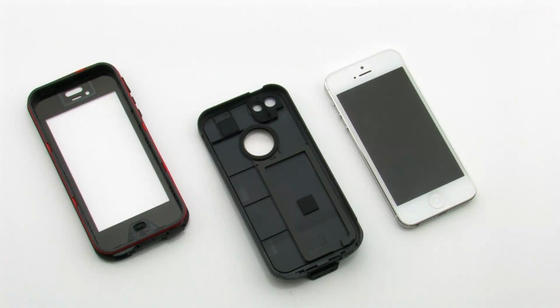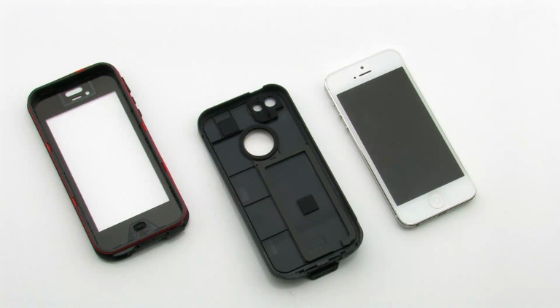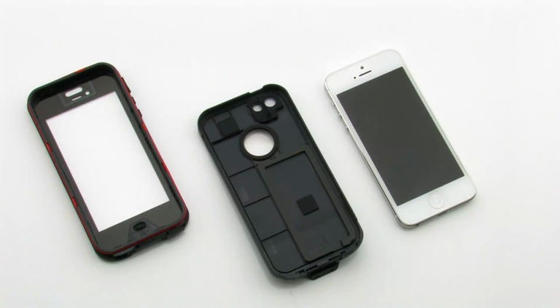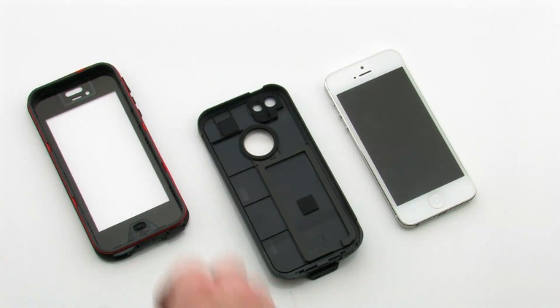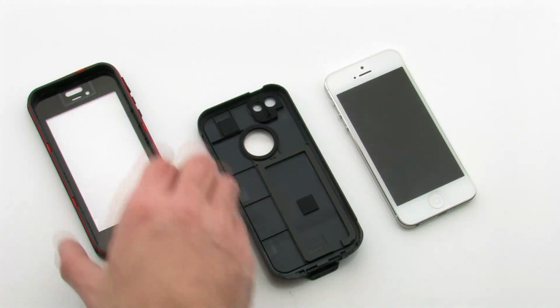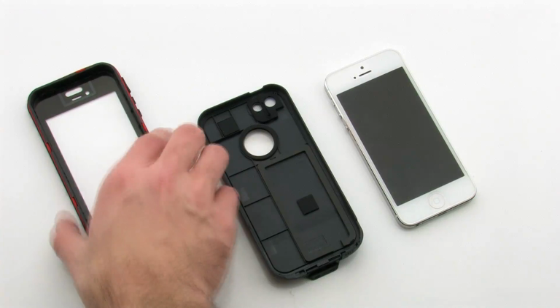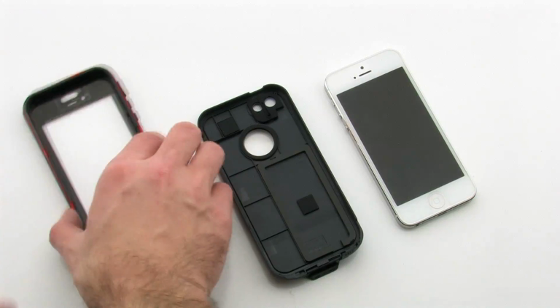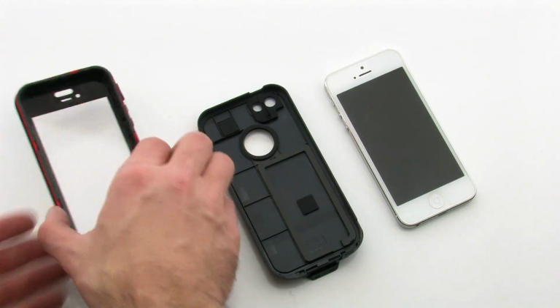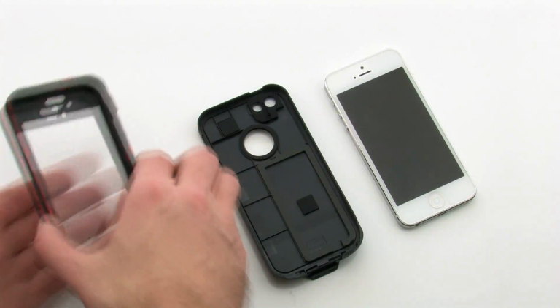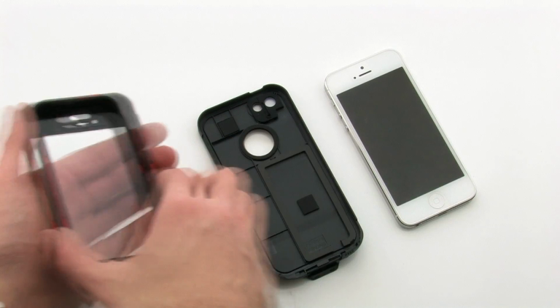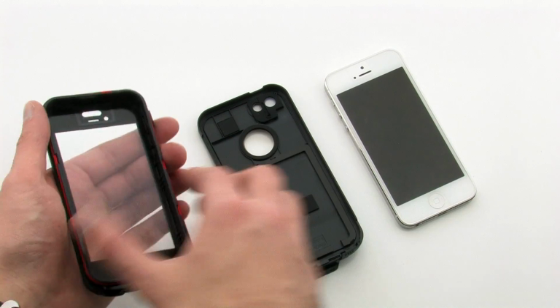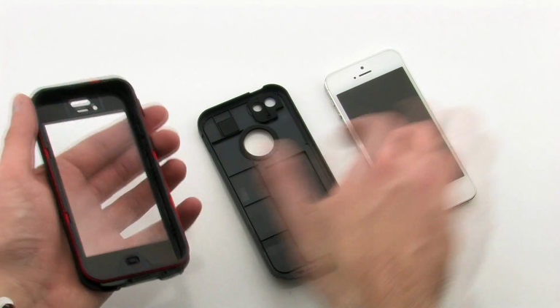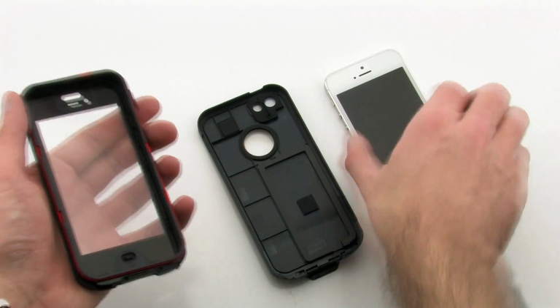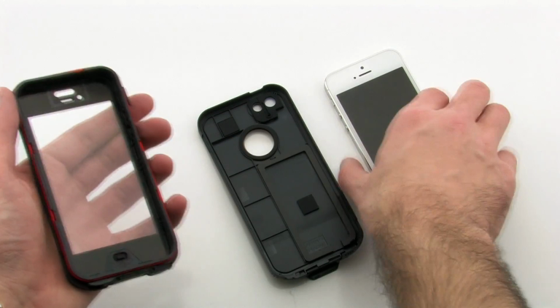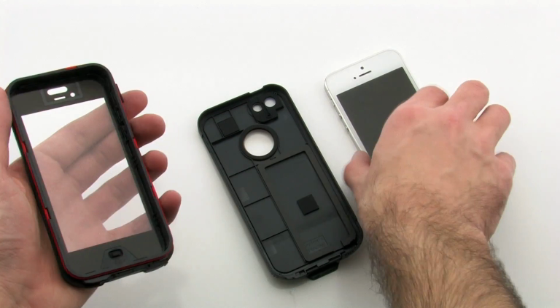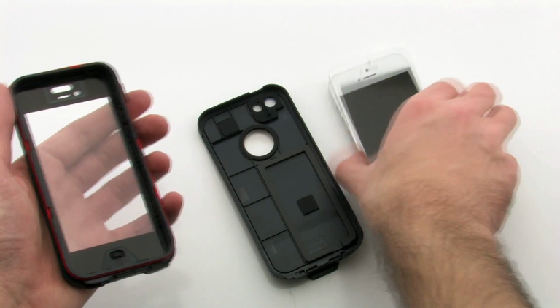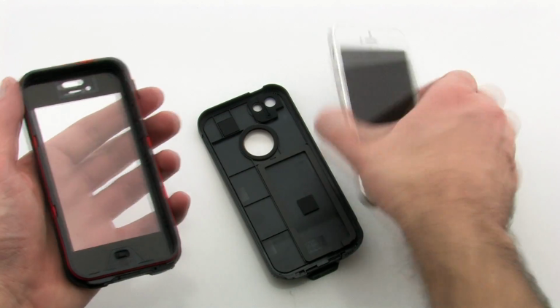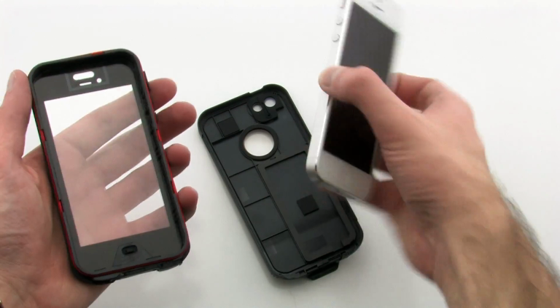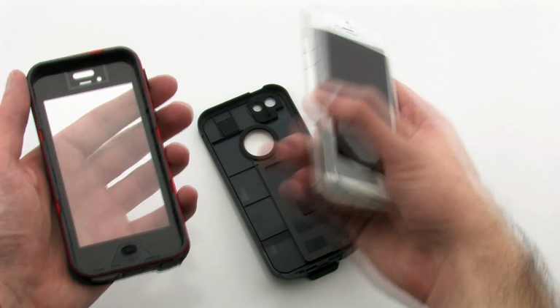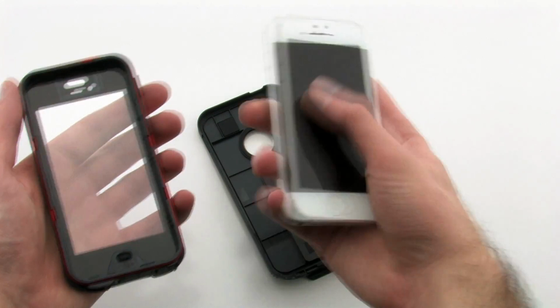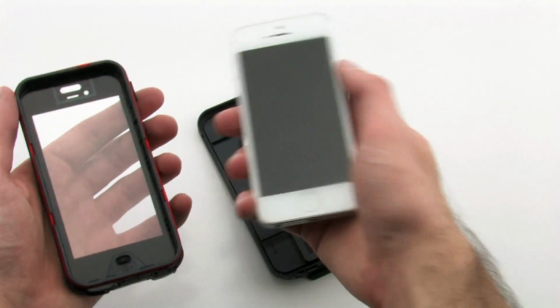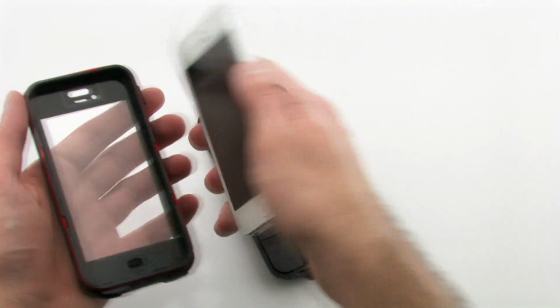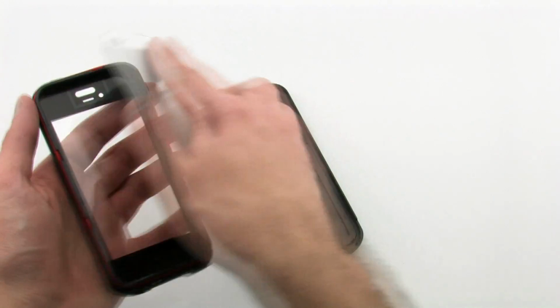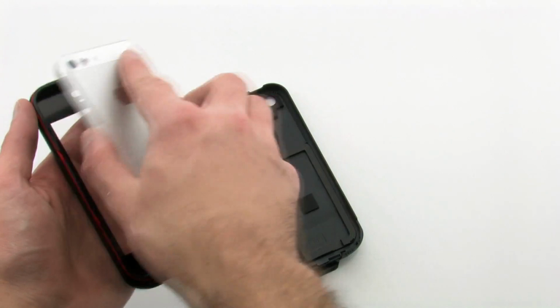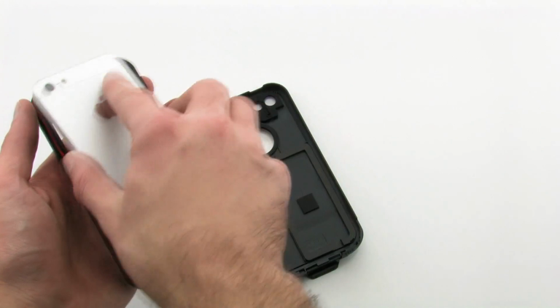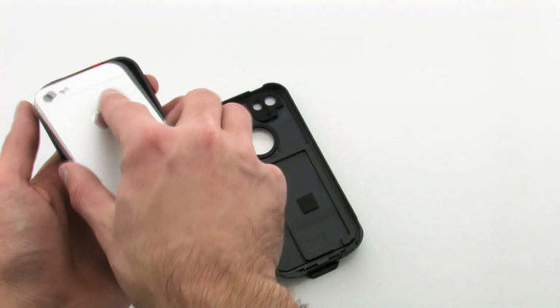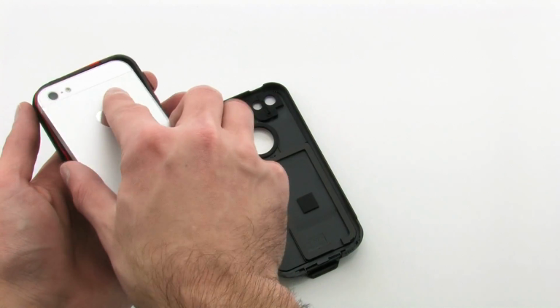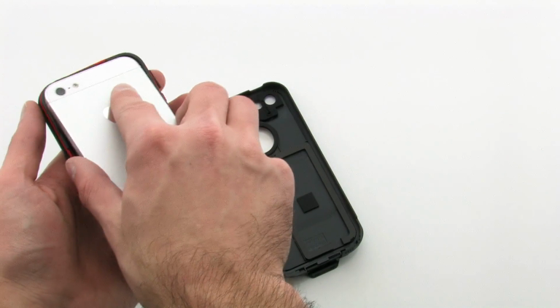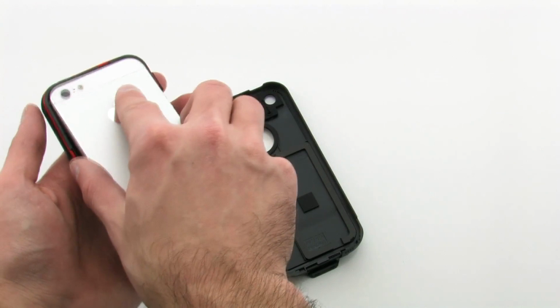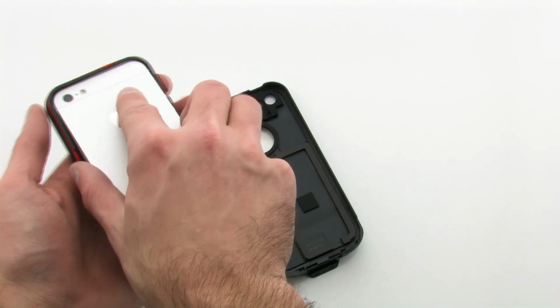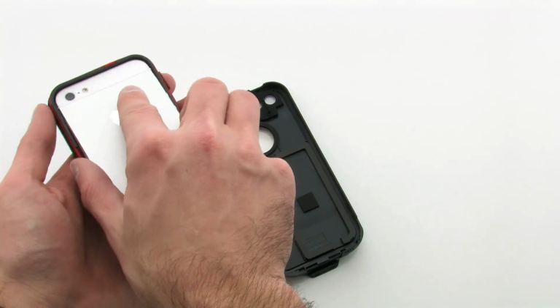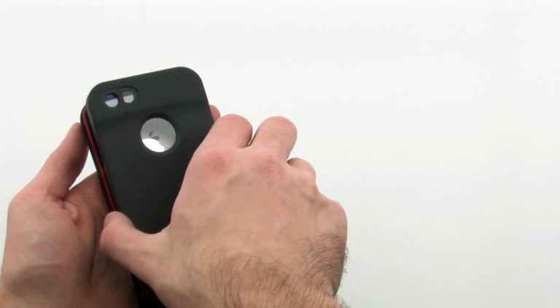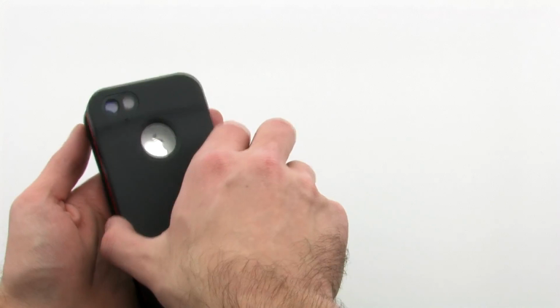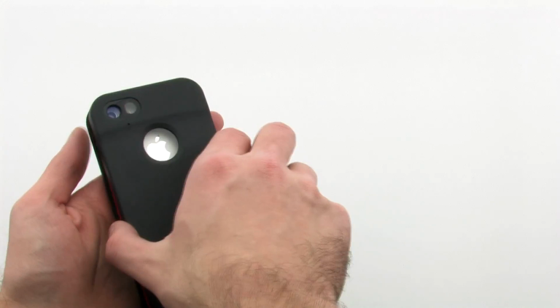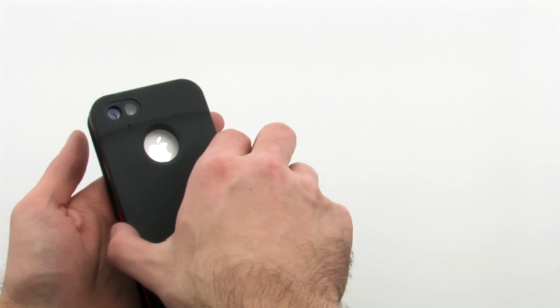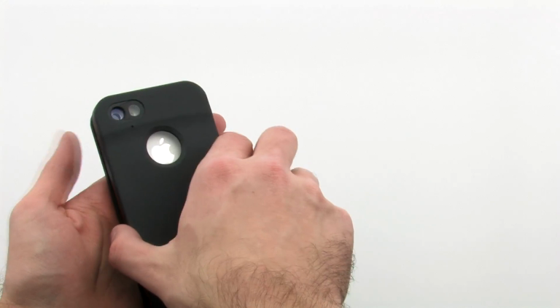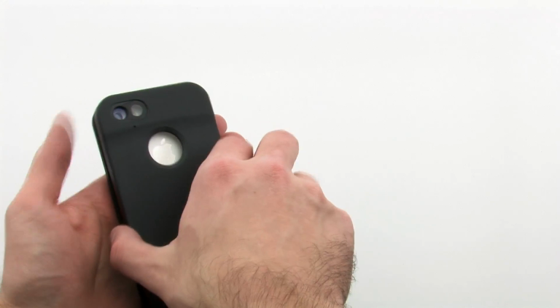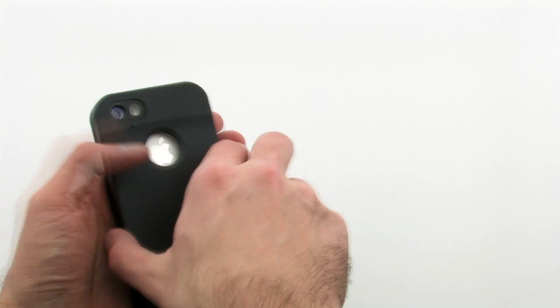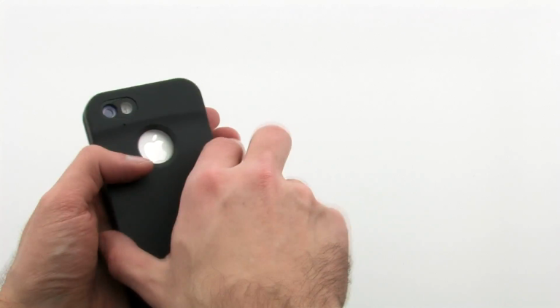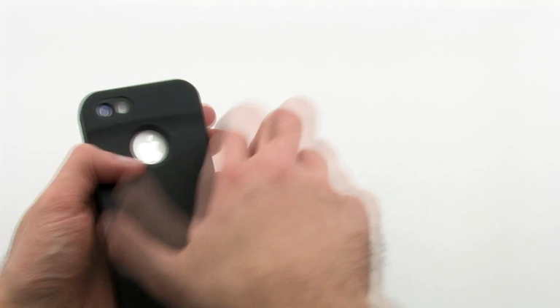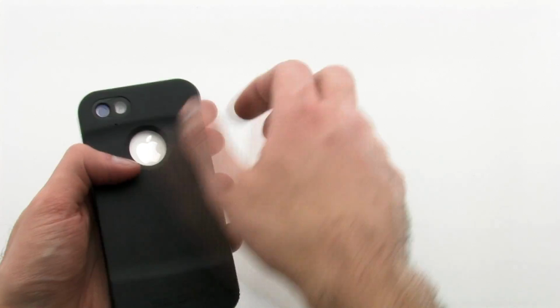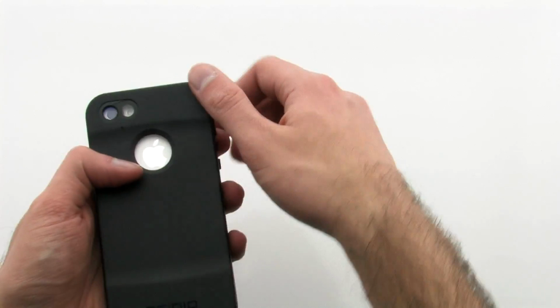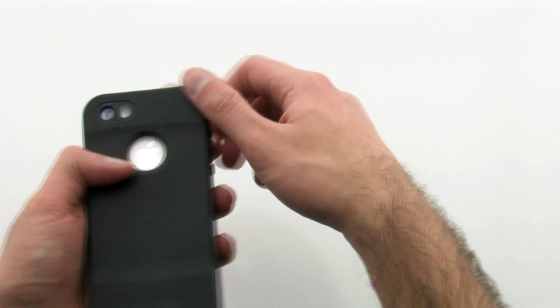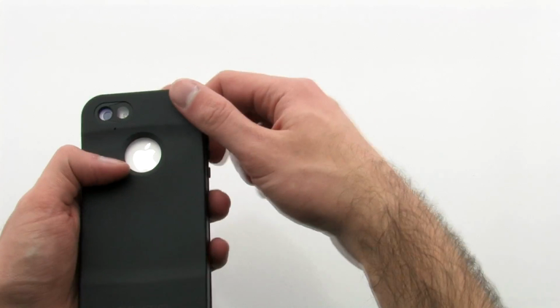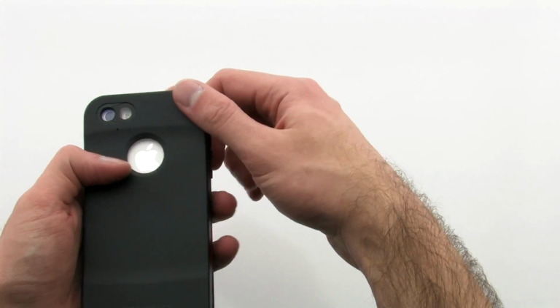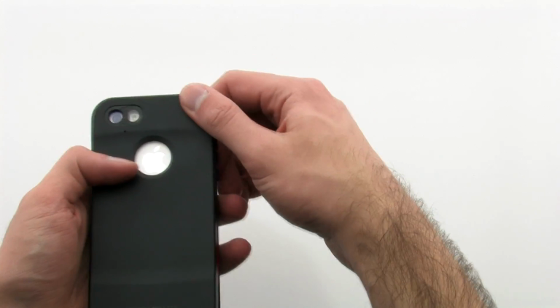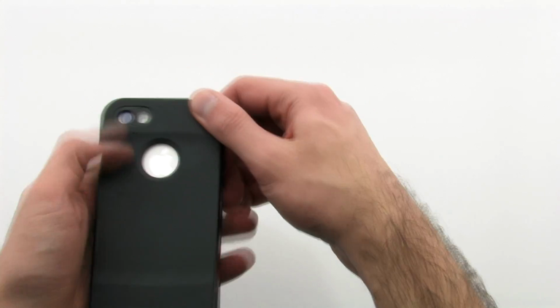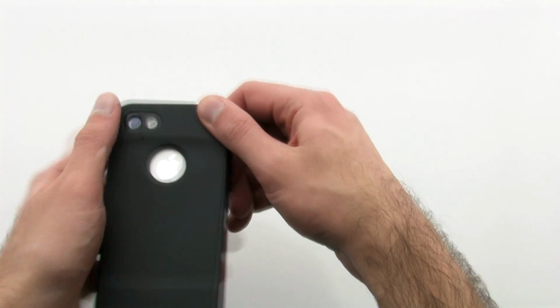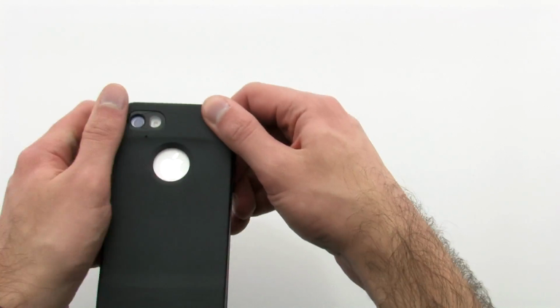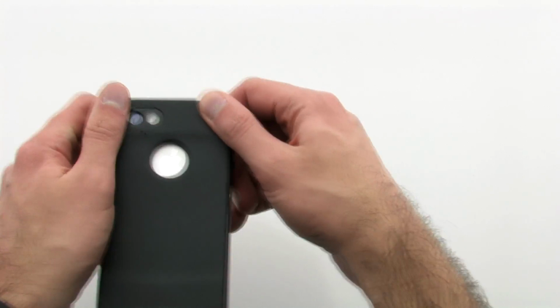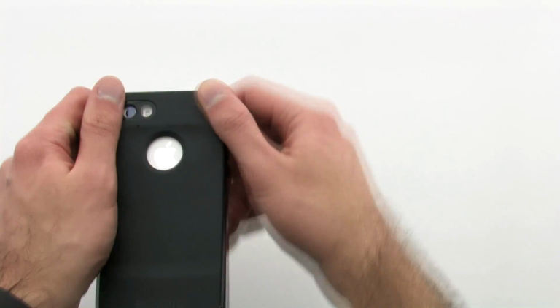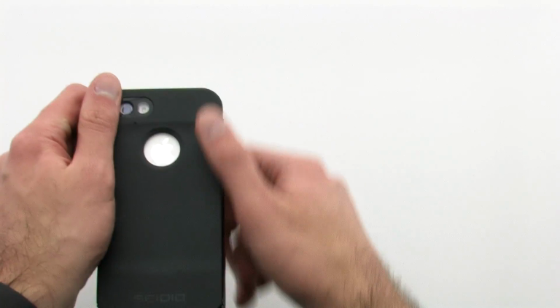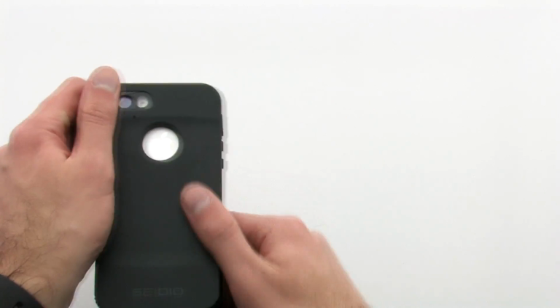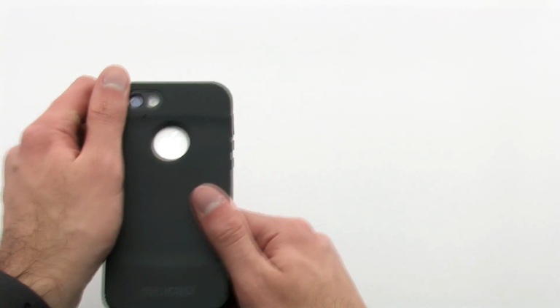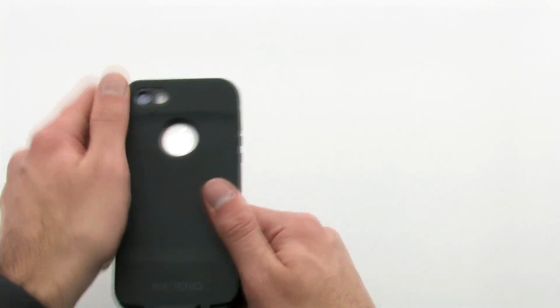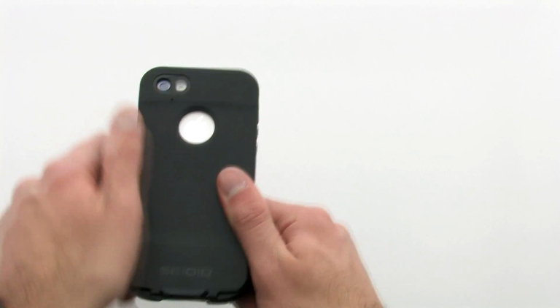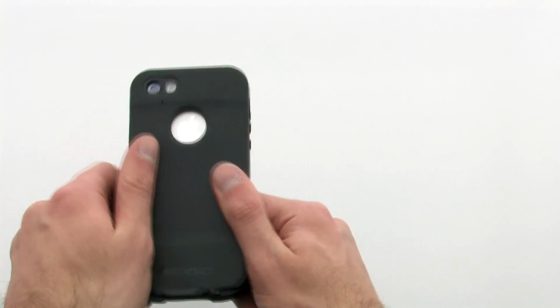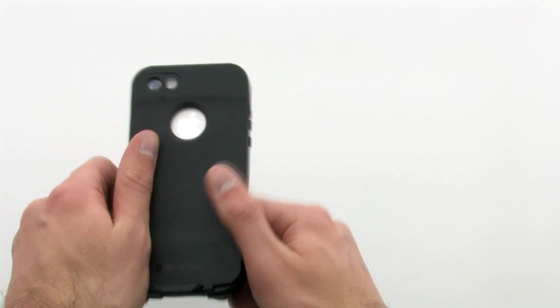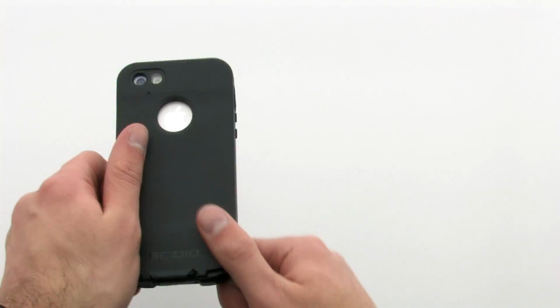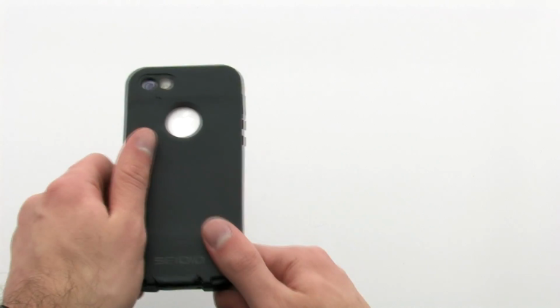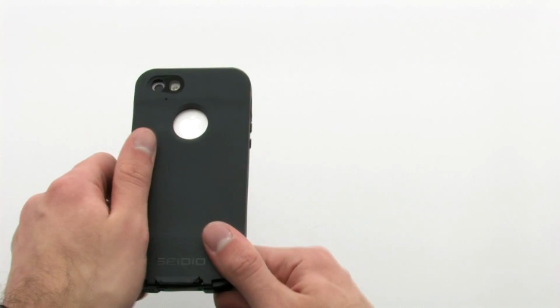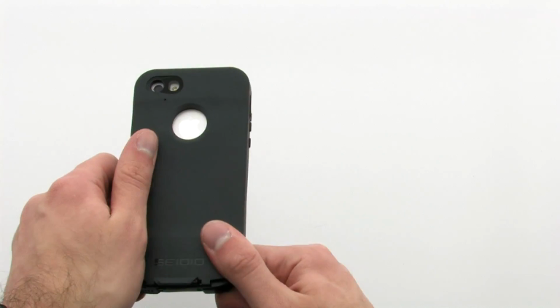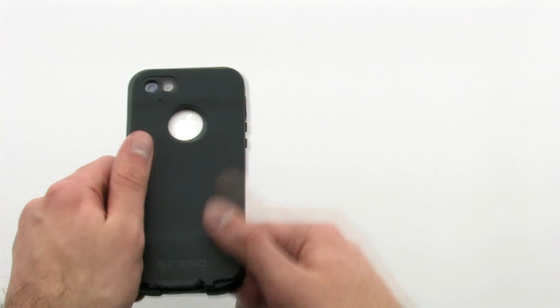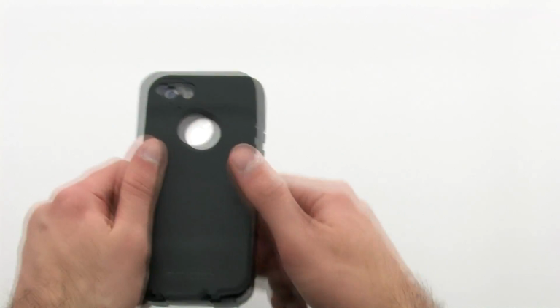To install the case, lay the iPhone 5 face first into the front layer. Then place the rear layer over the back and press down firmly.